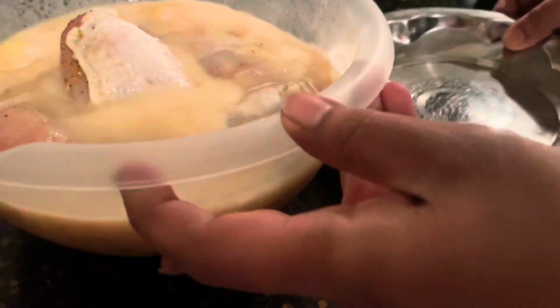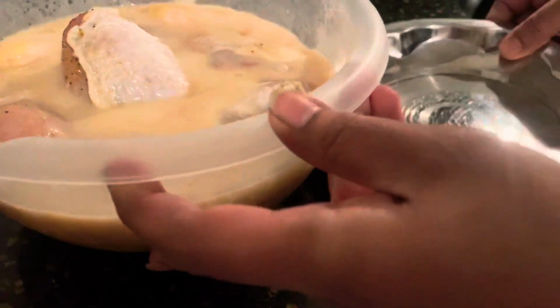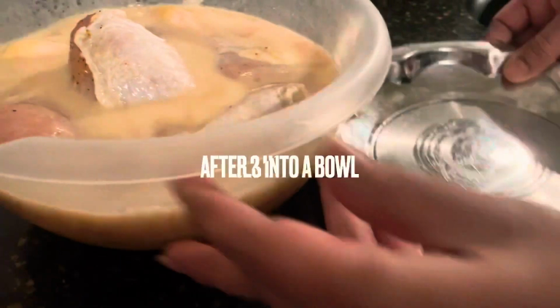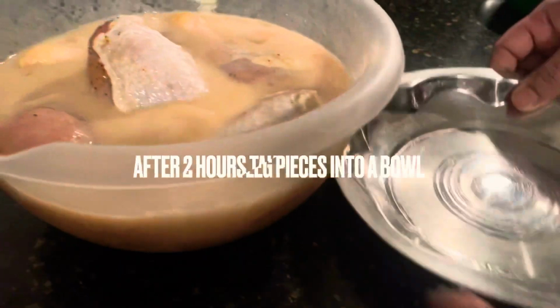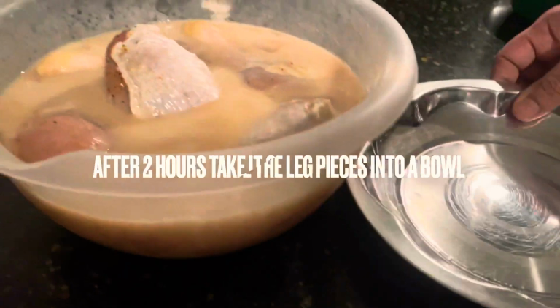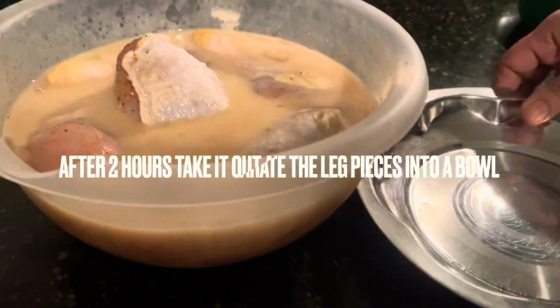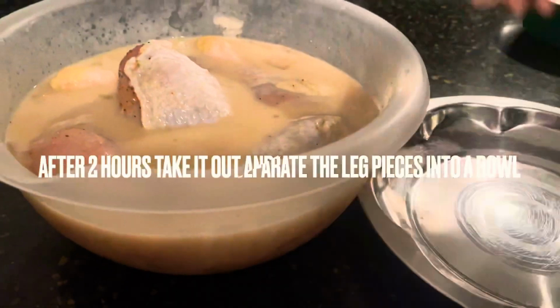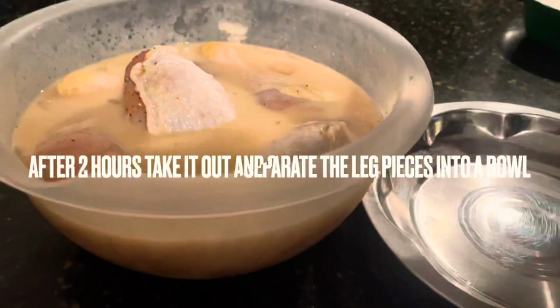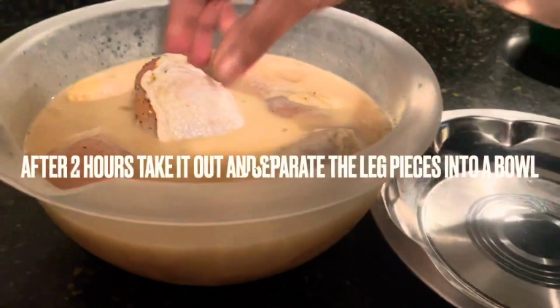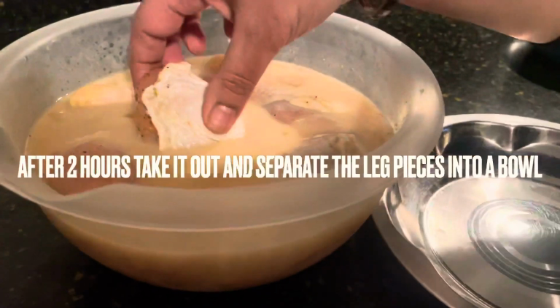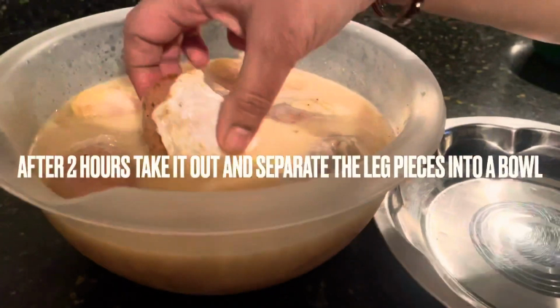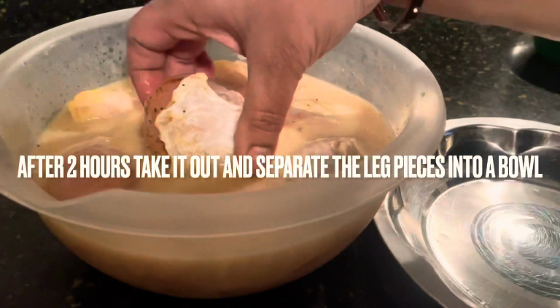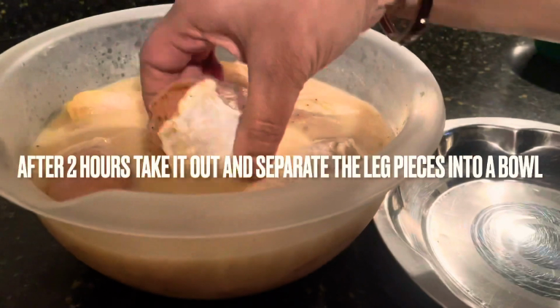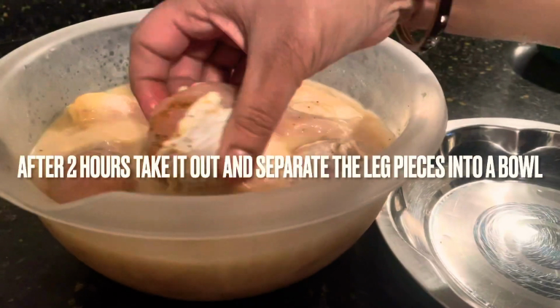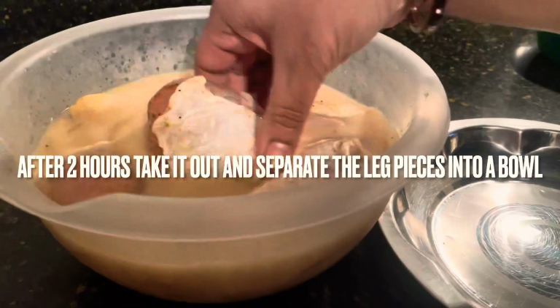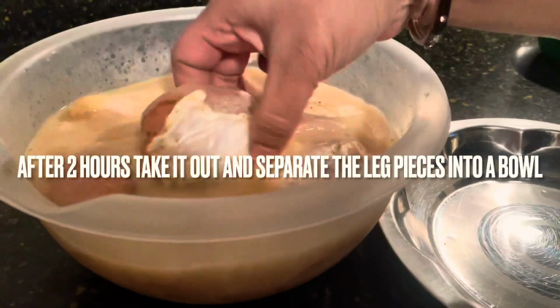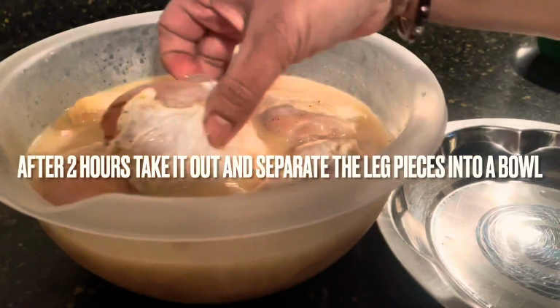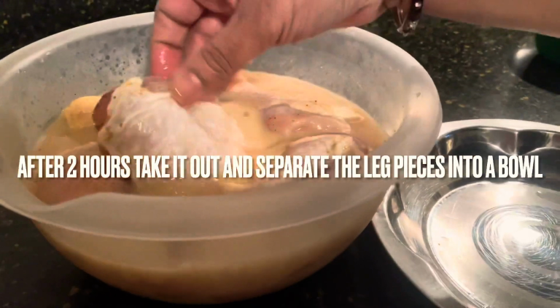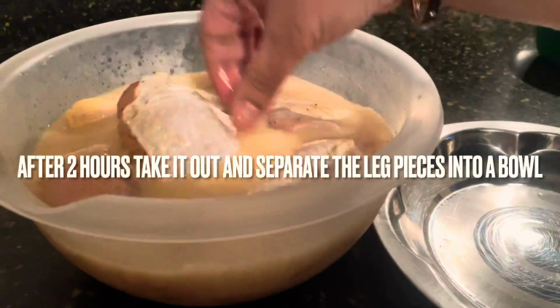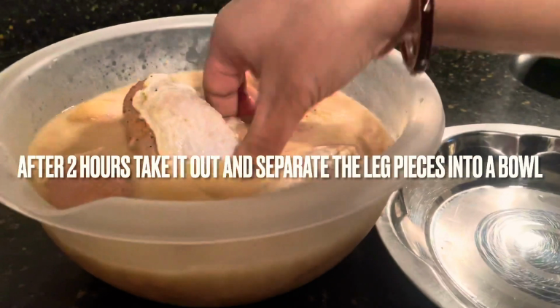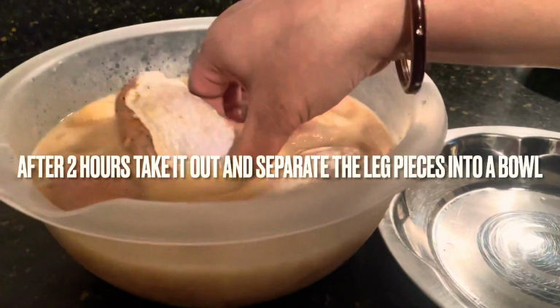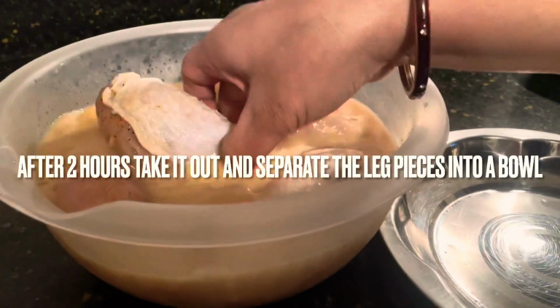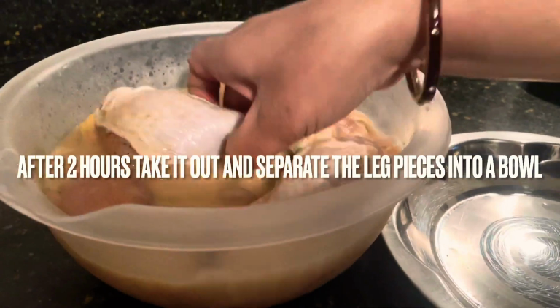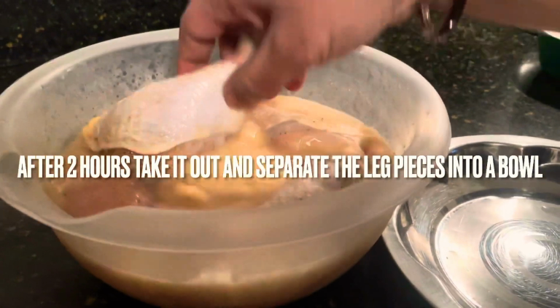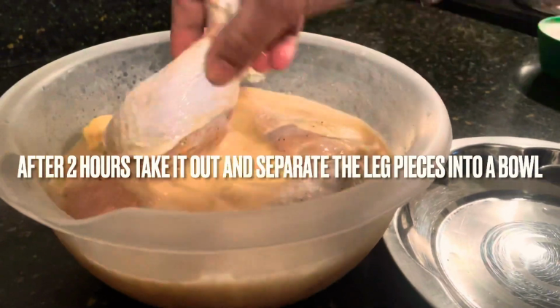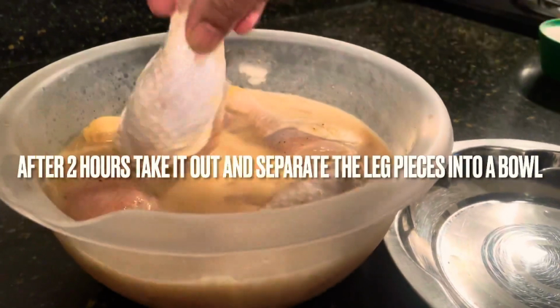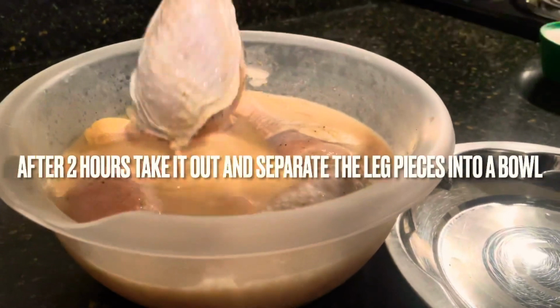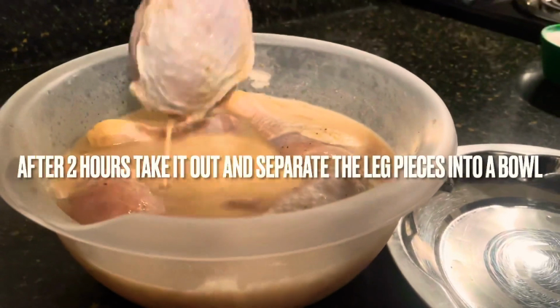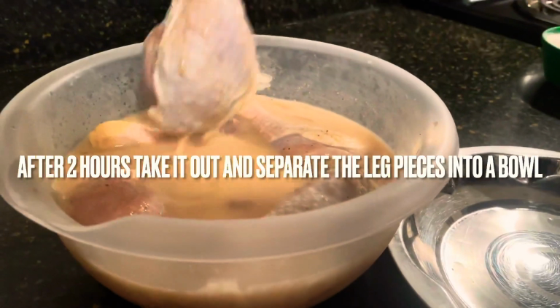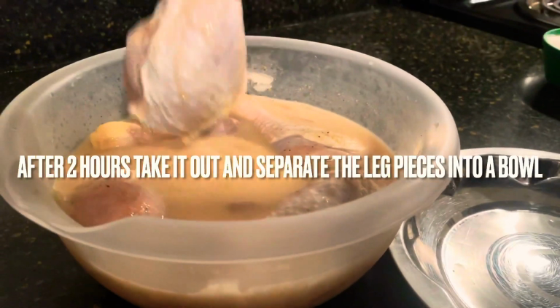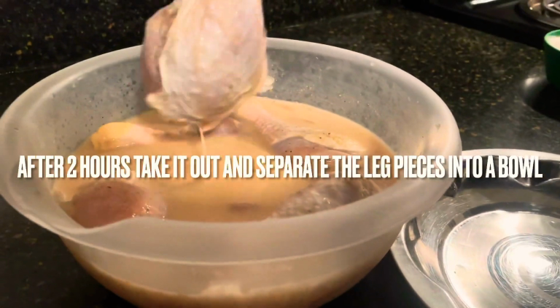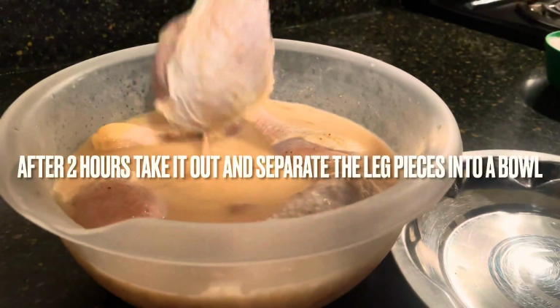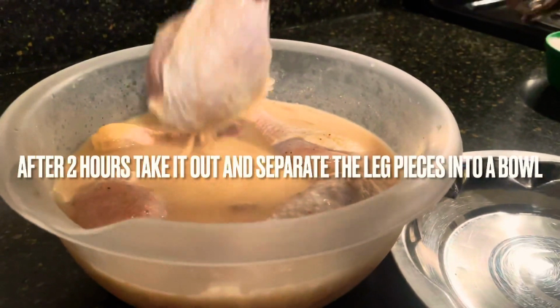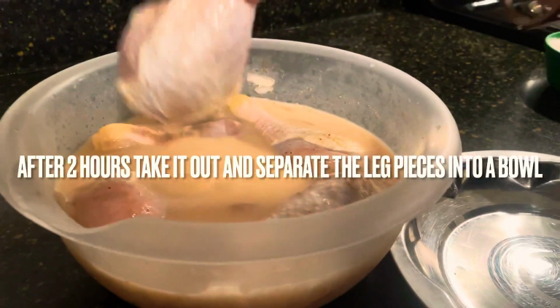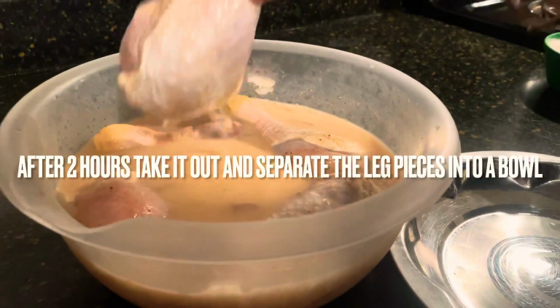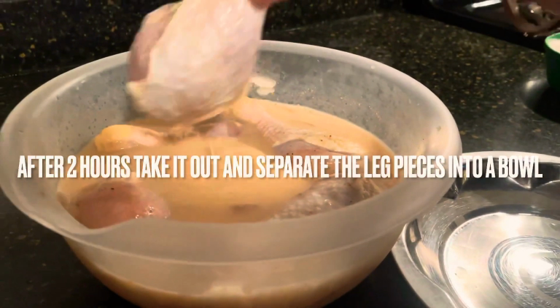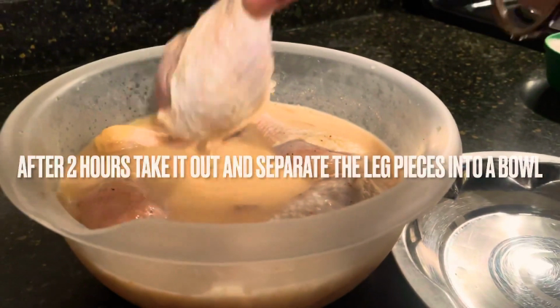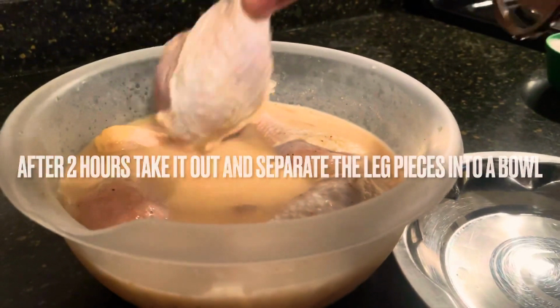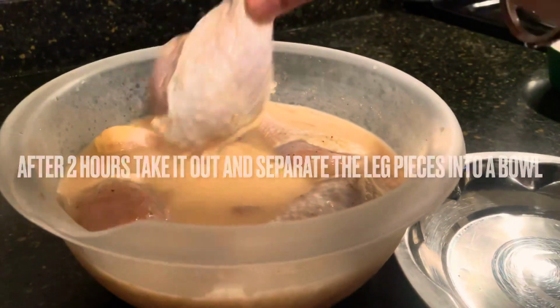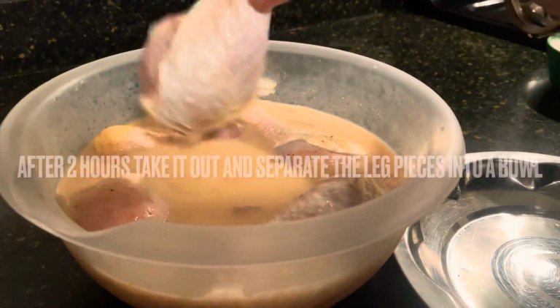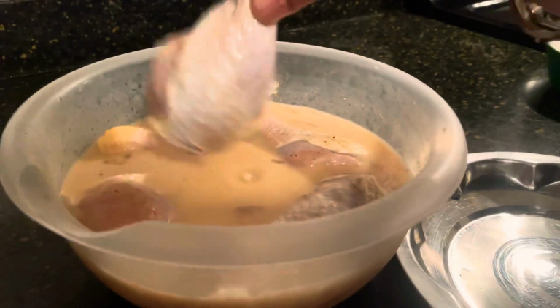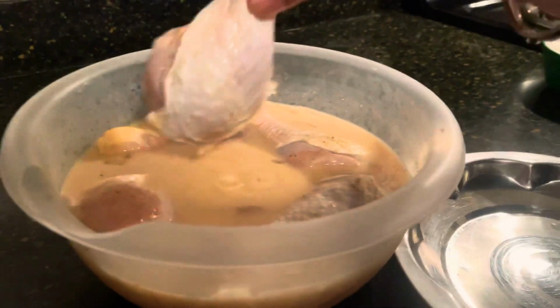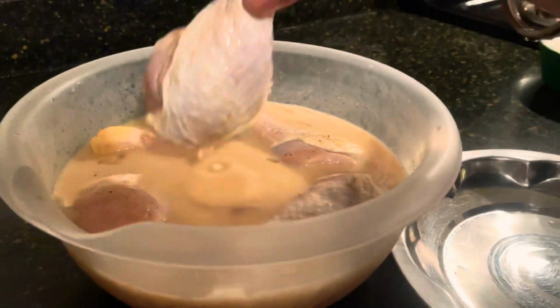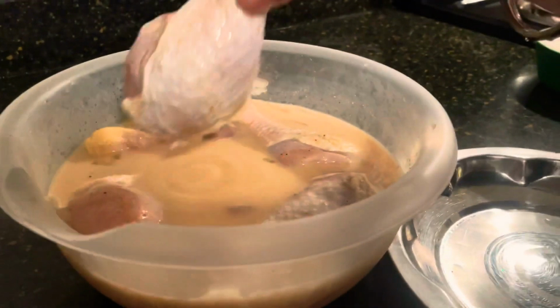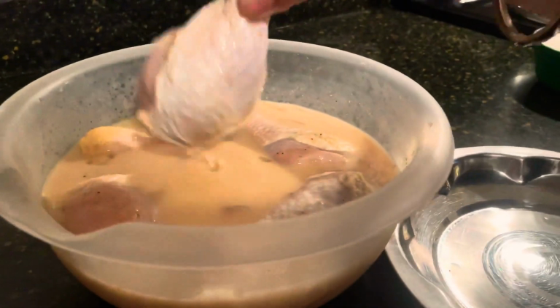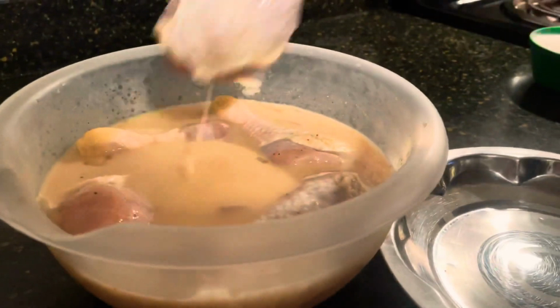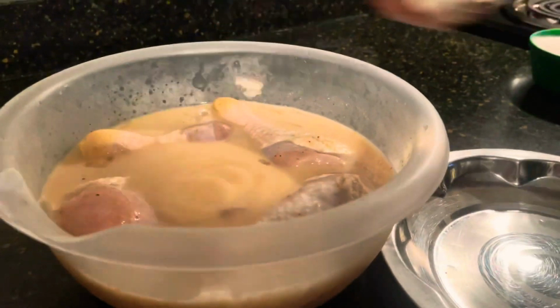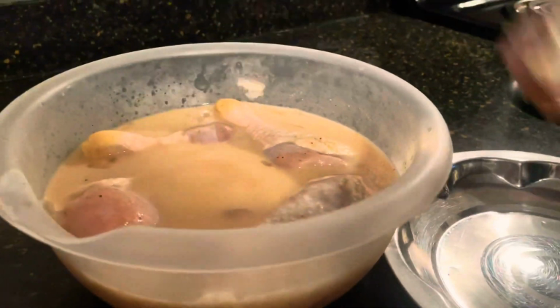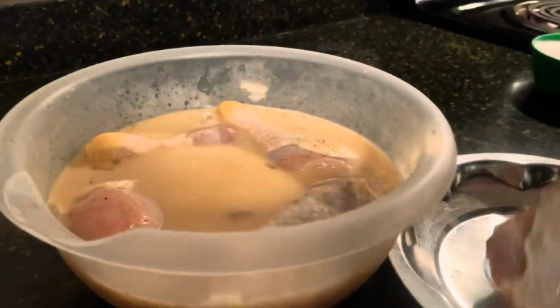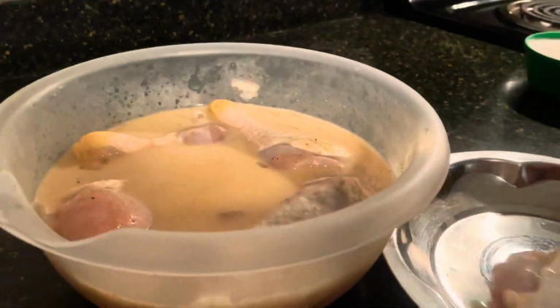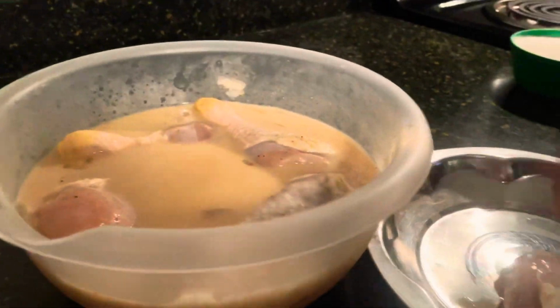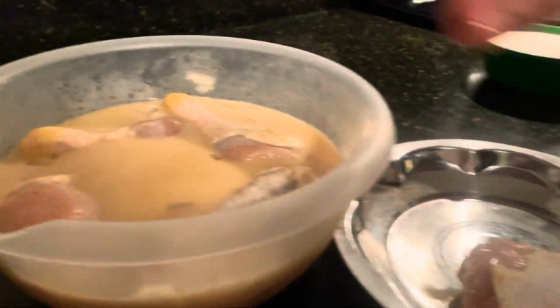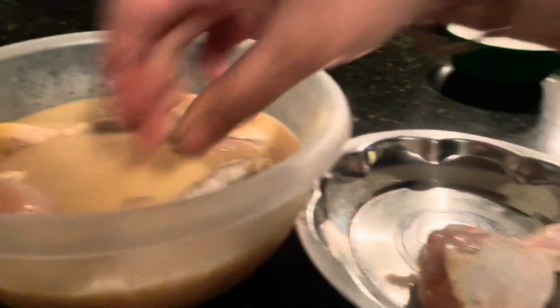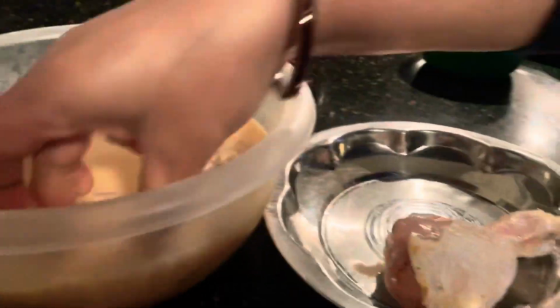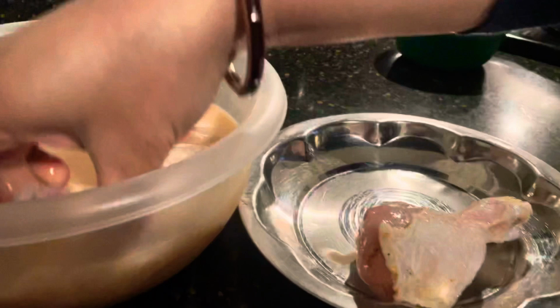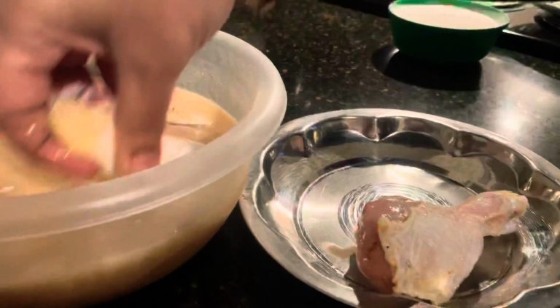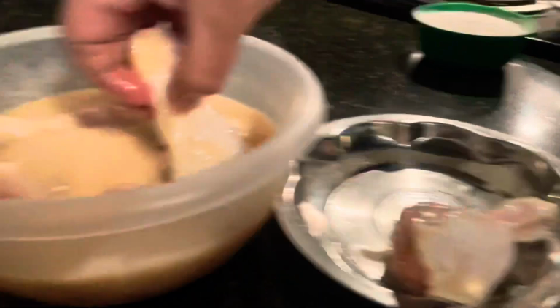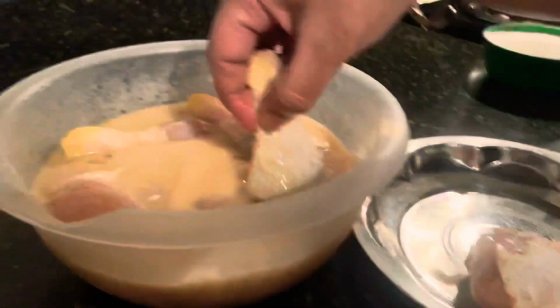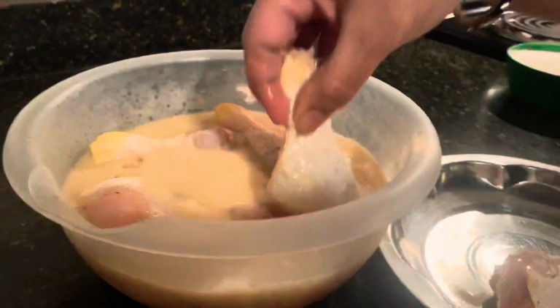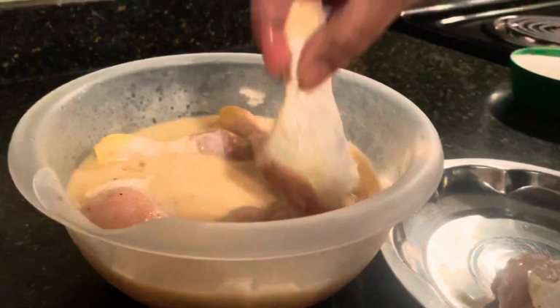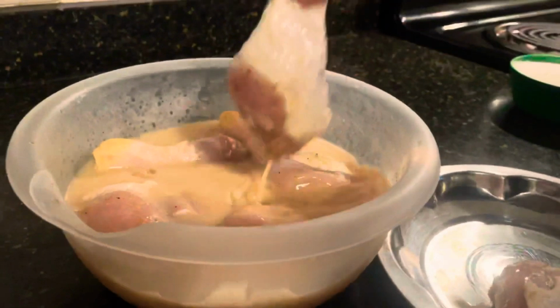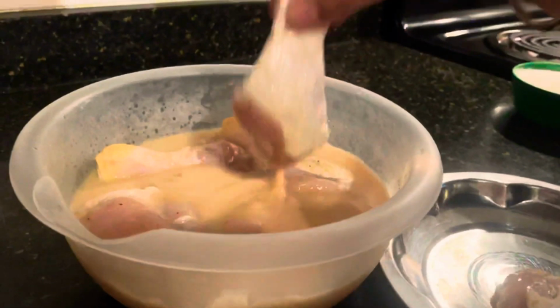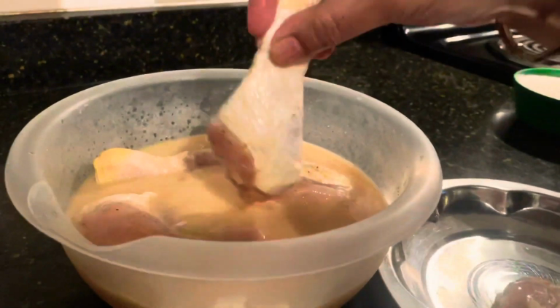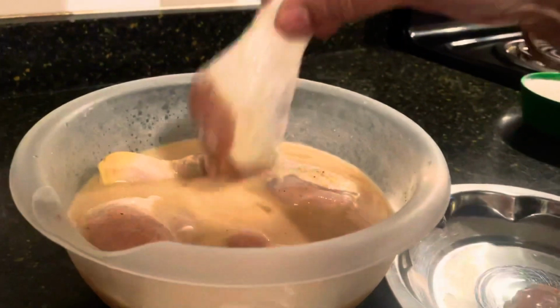After 2 hours, put it in the fridge, then take it out and place it on the plate.